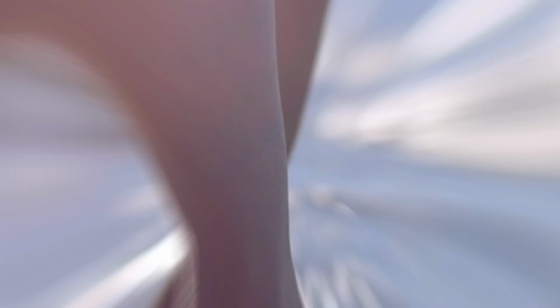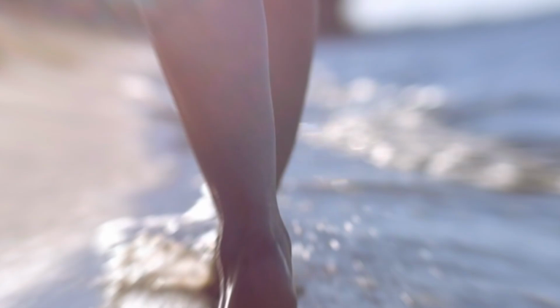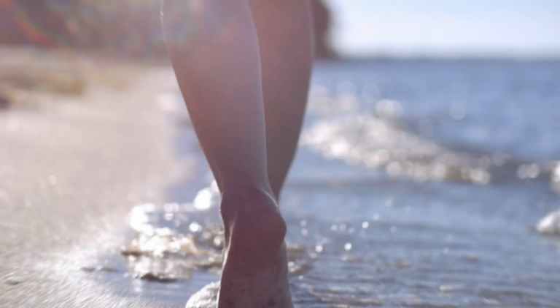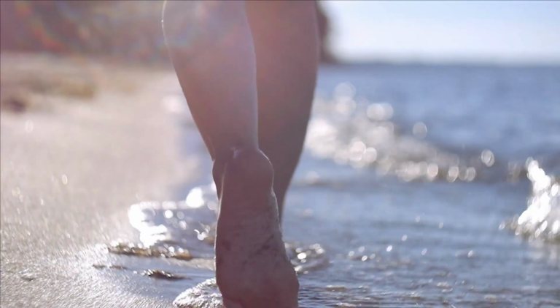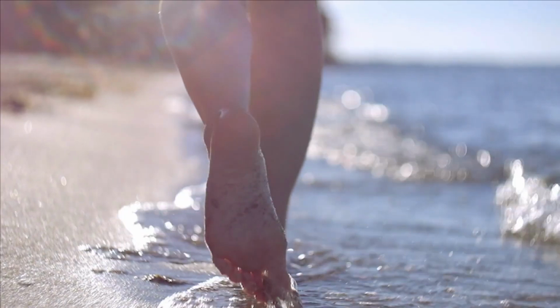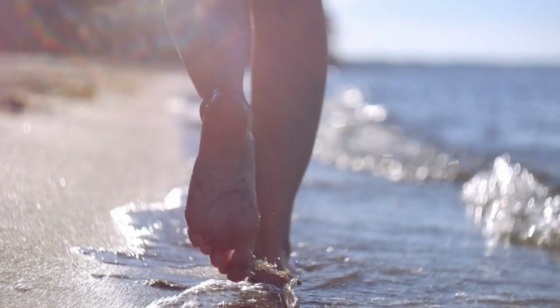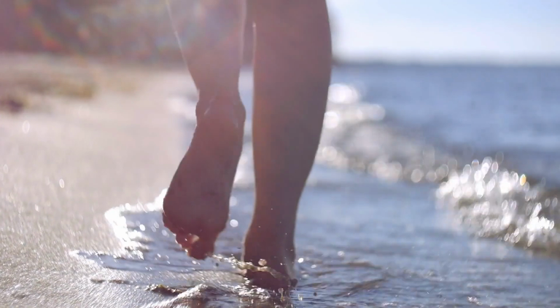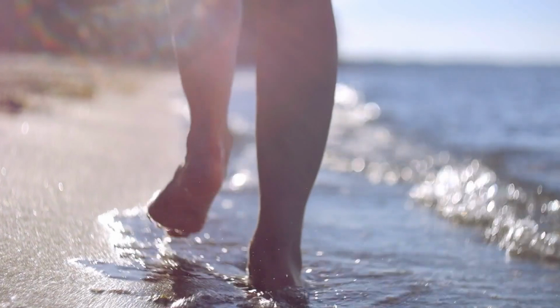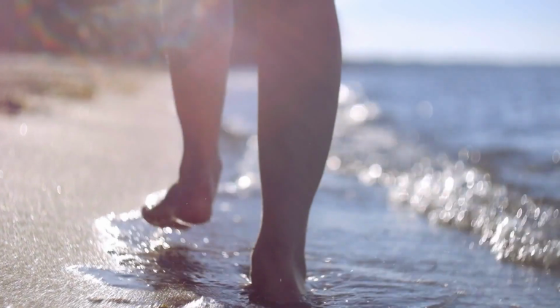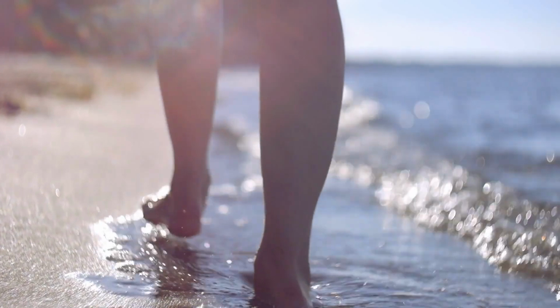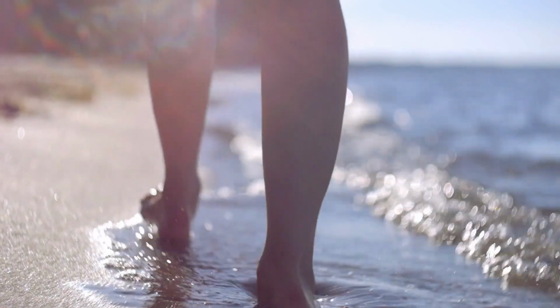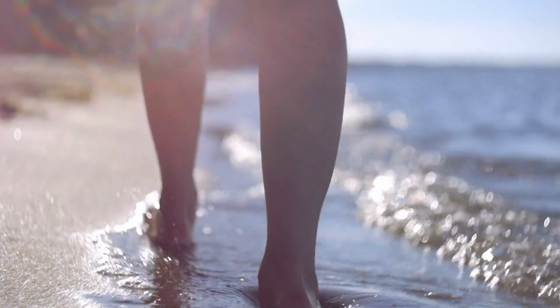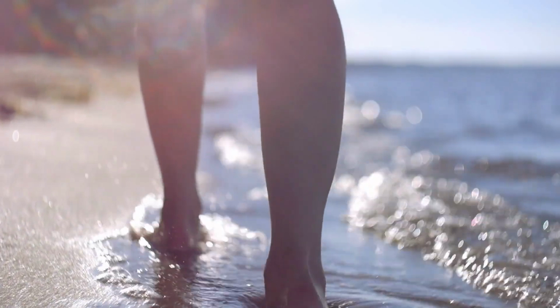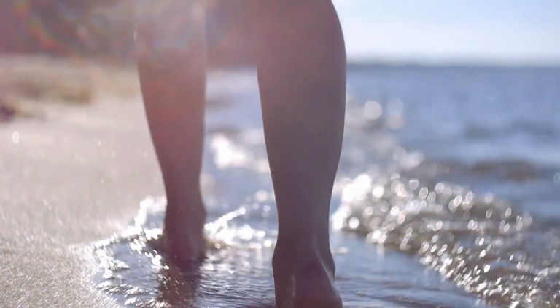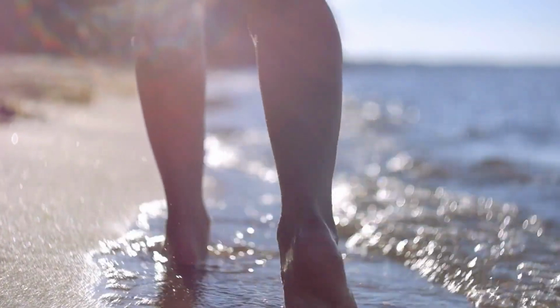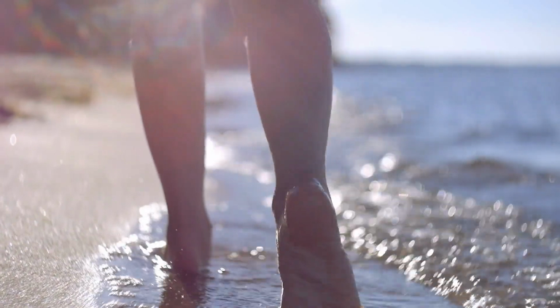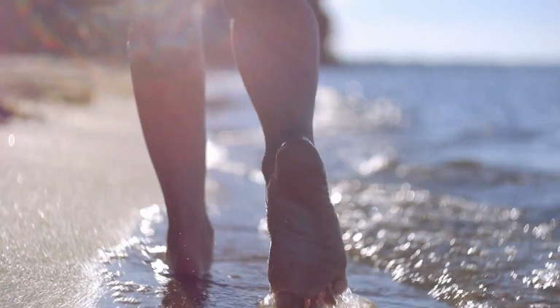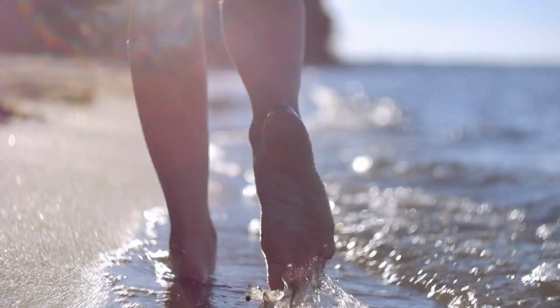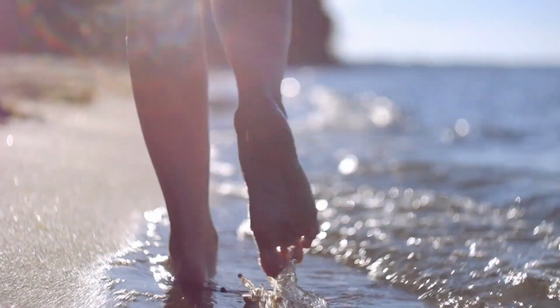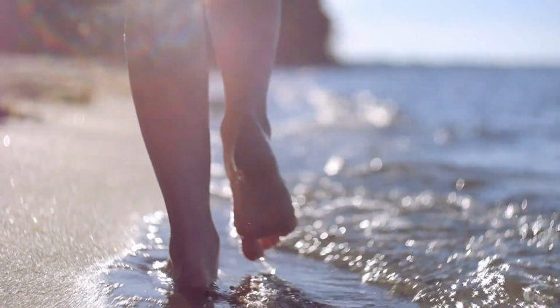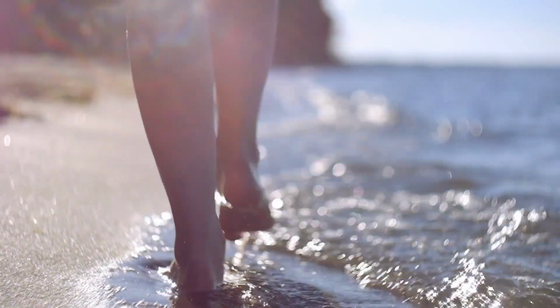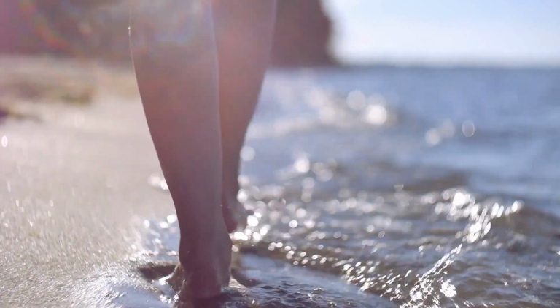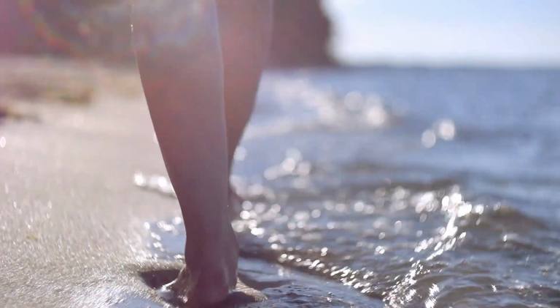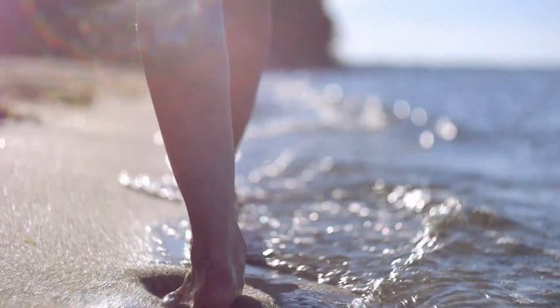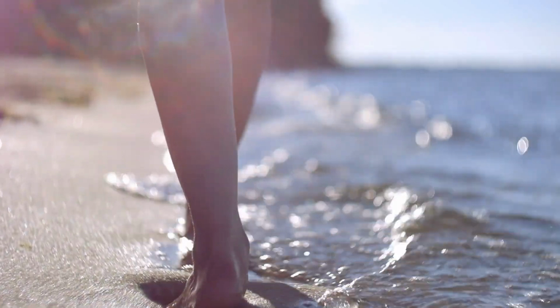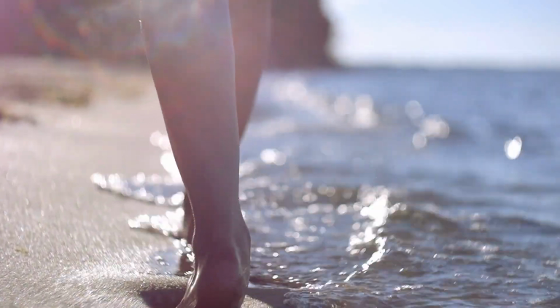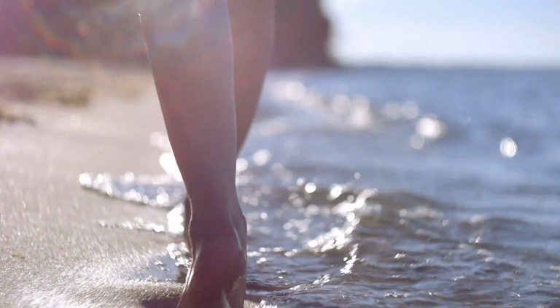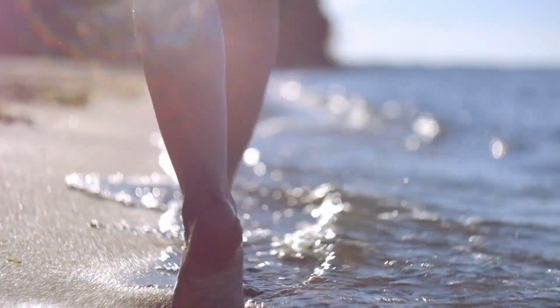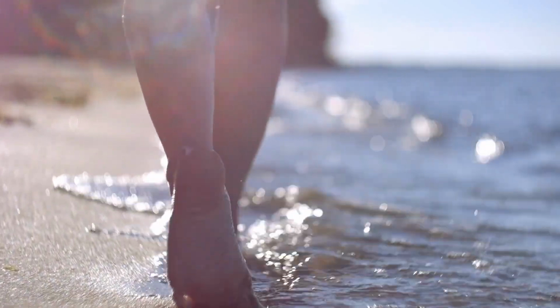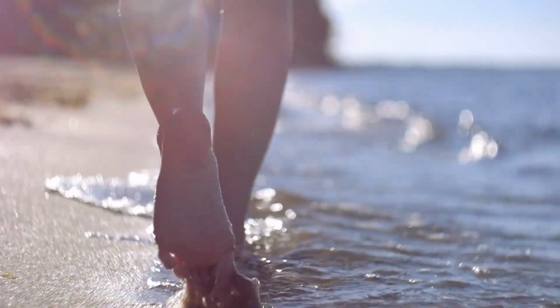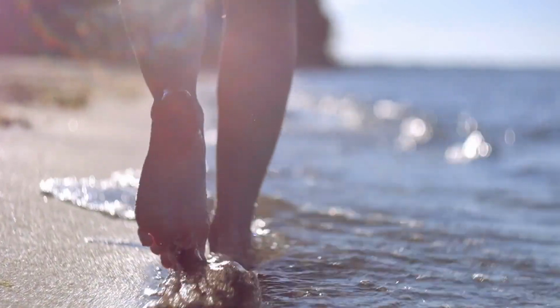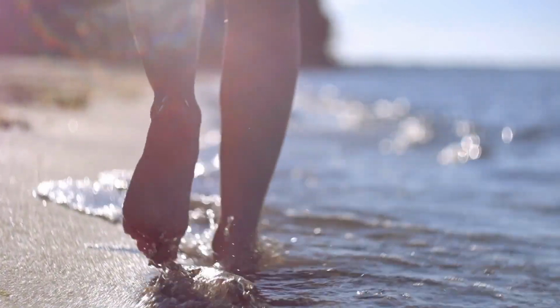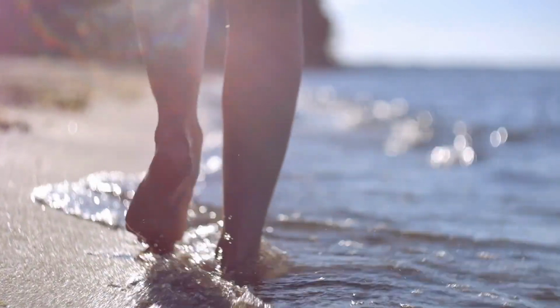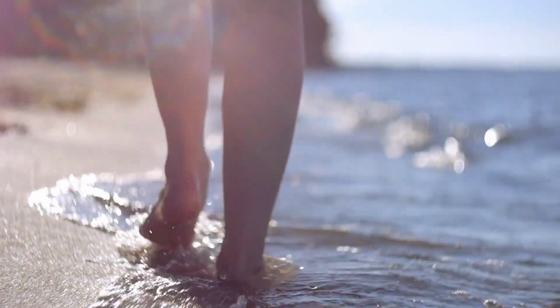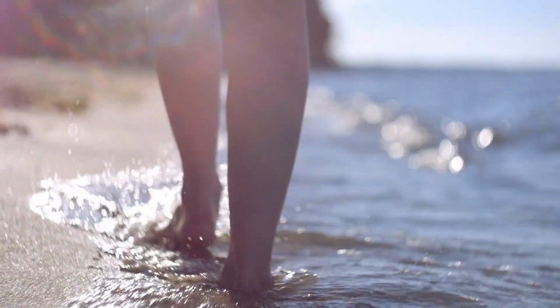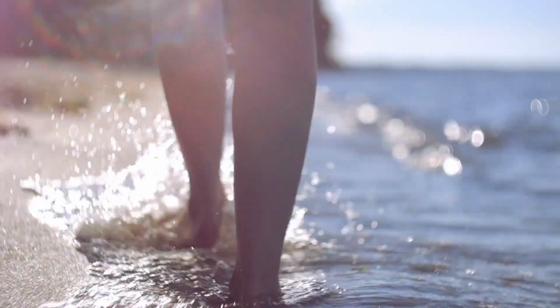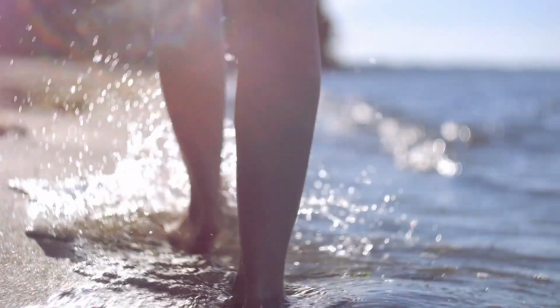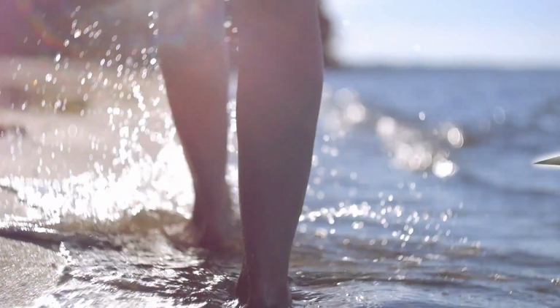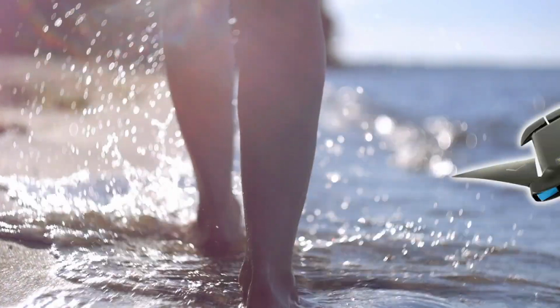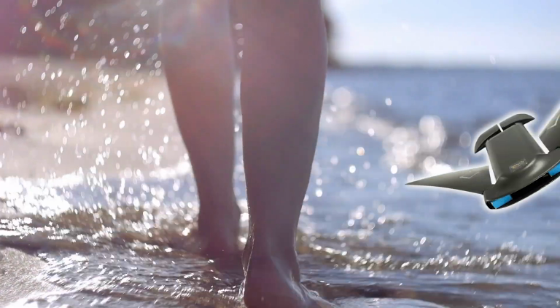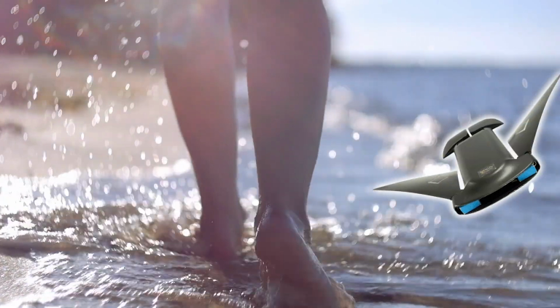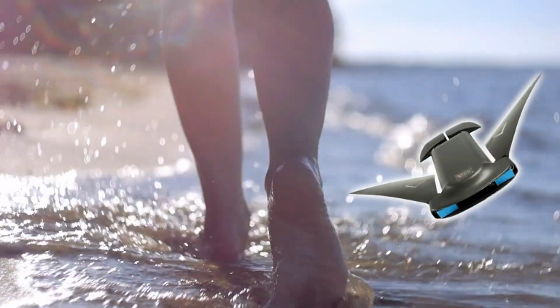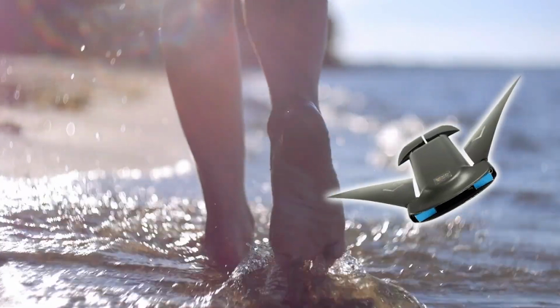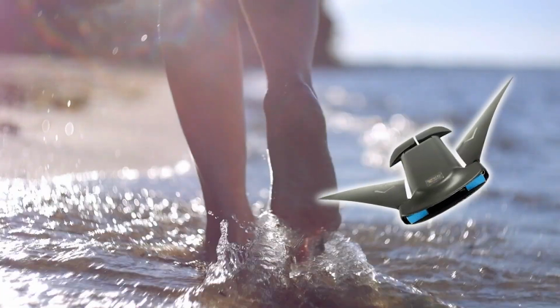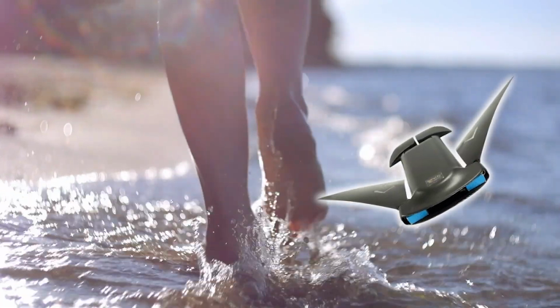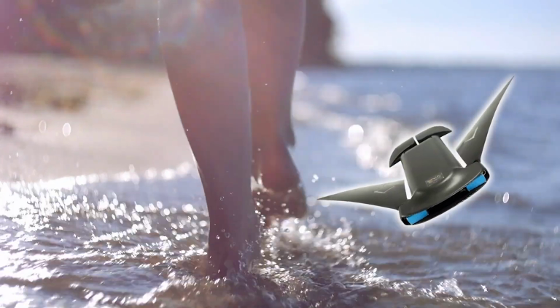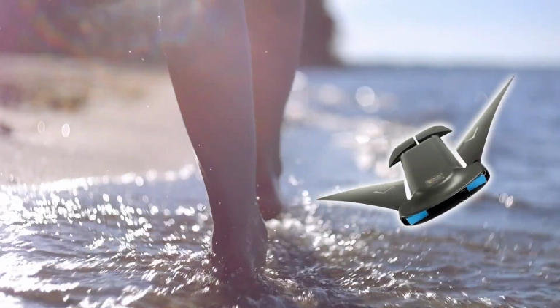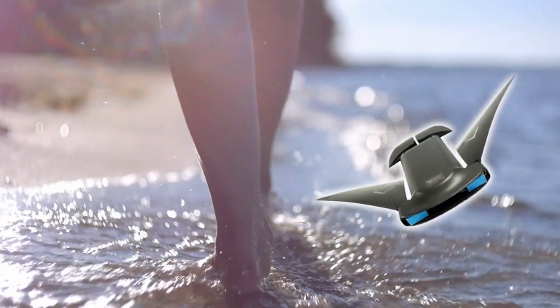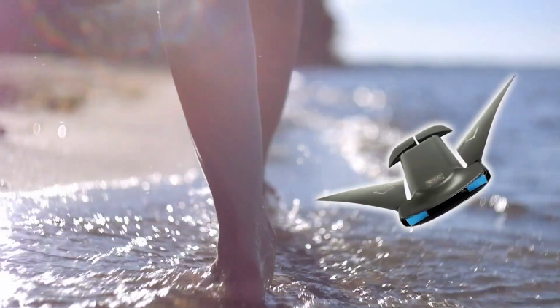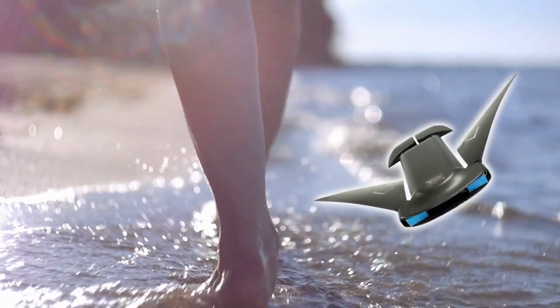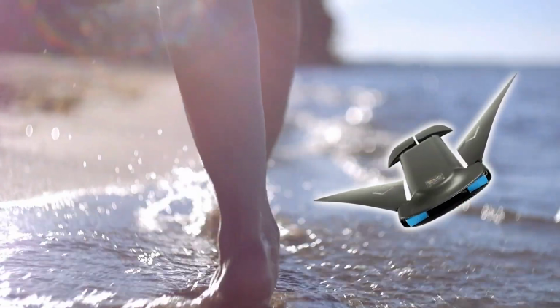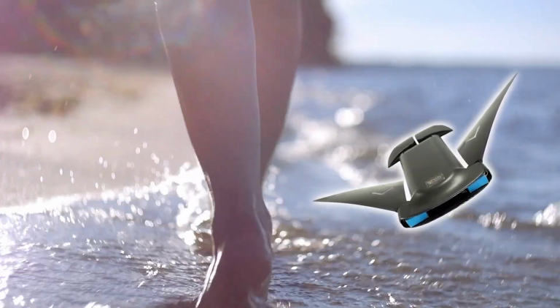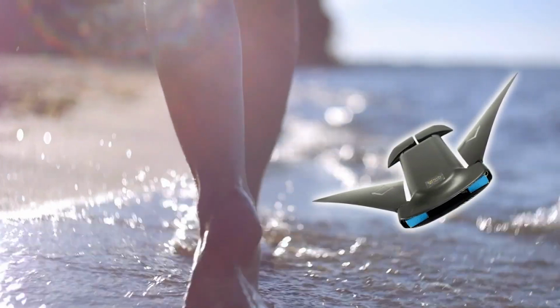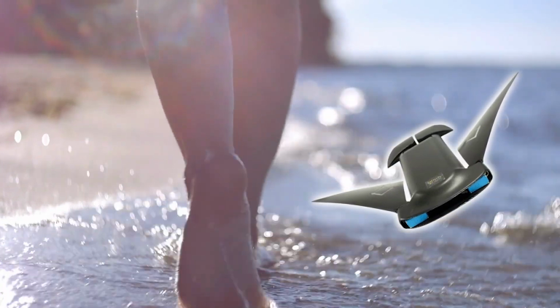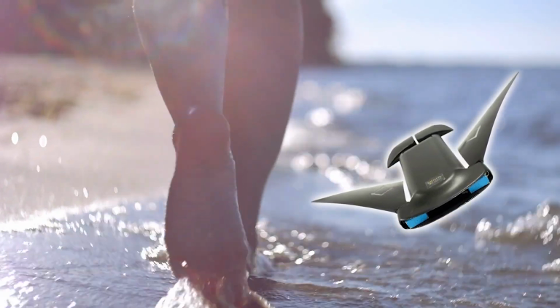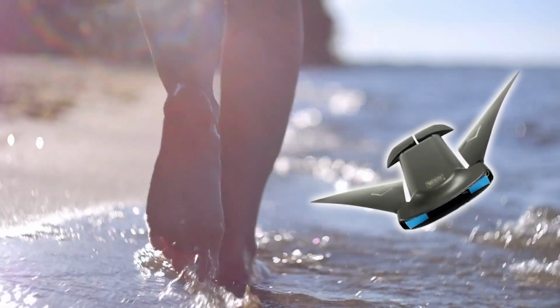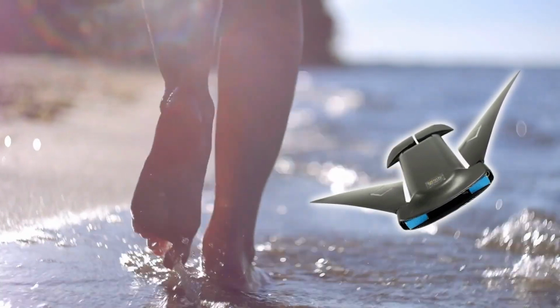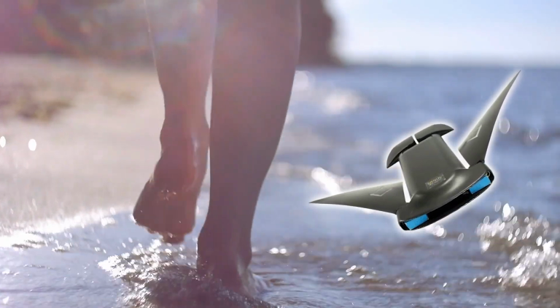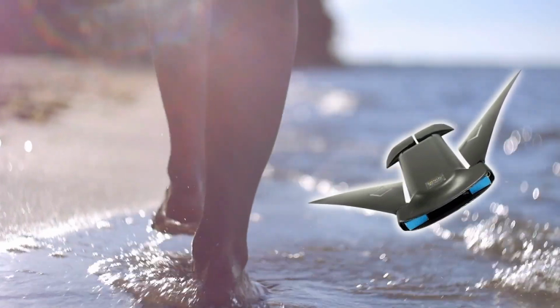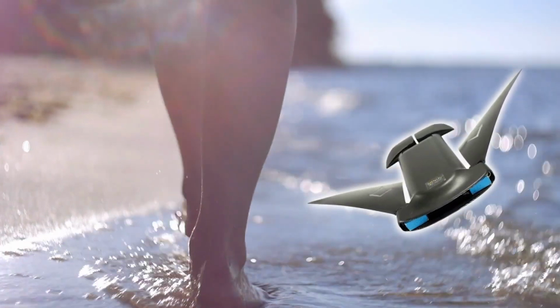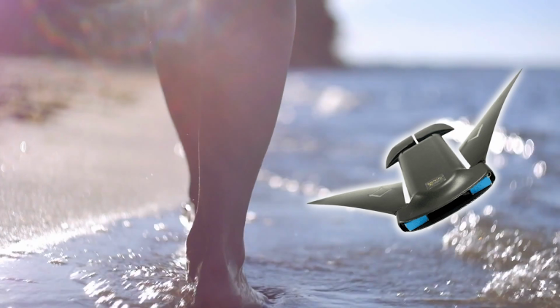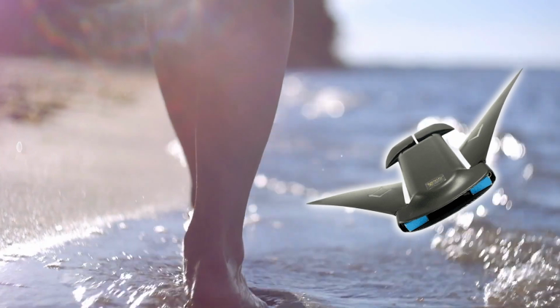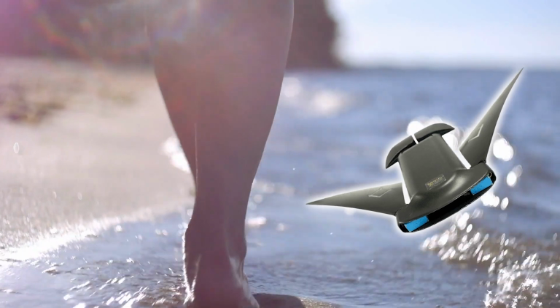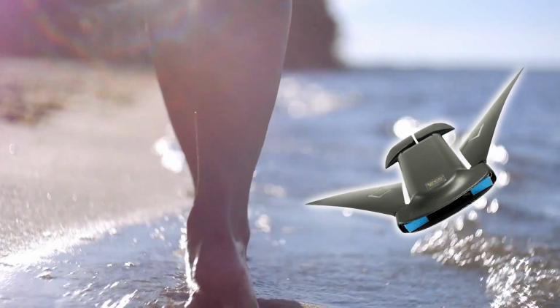So the next time you're at the beach, keep an eye on the water — you might just spot a Manta Droid silently gliding by.